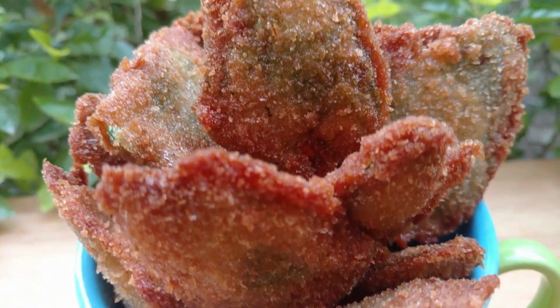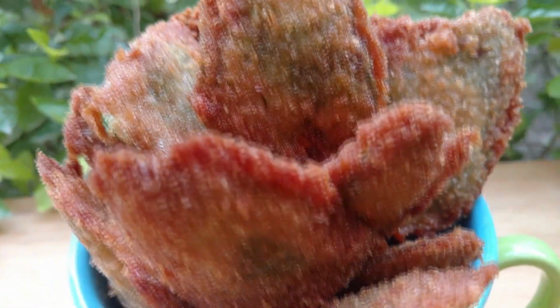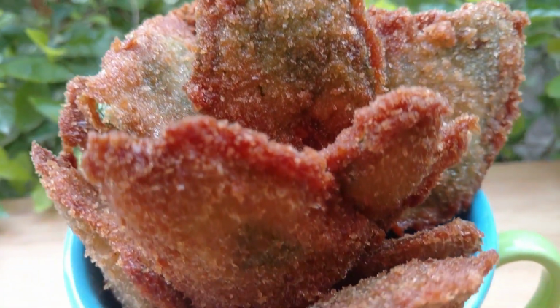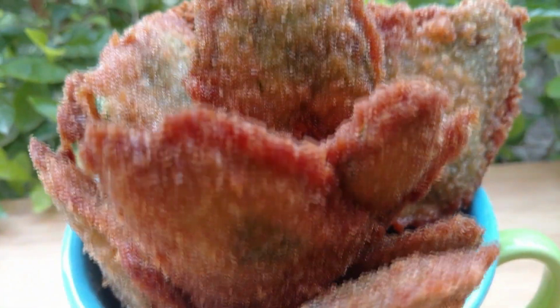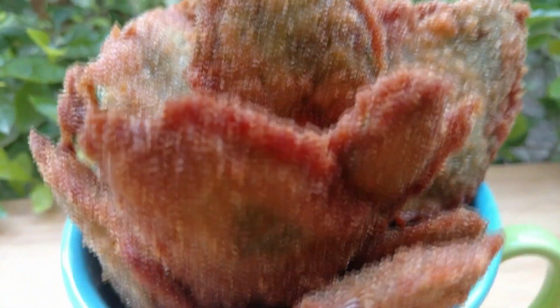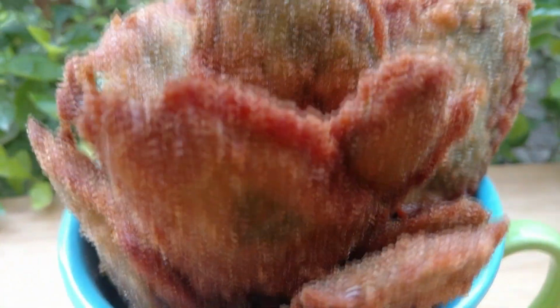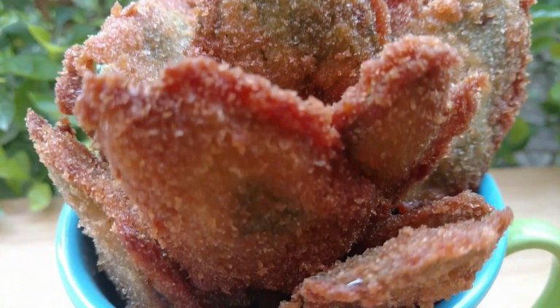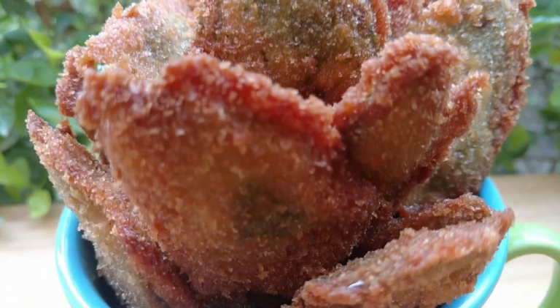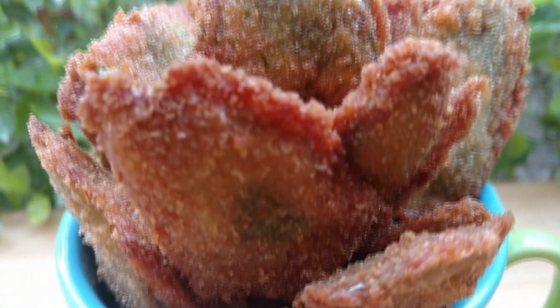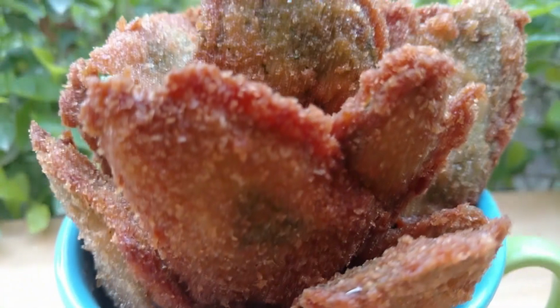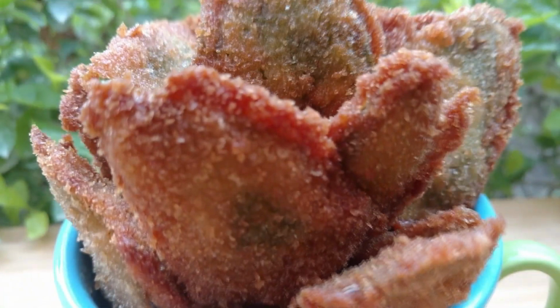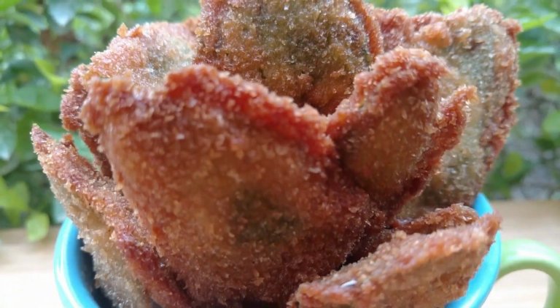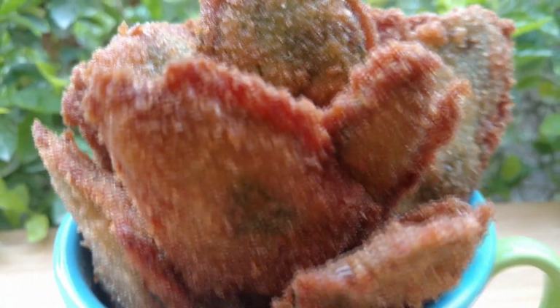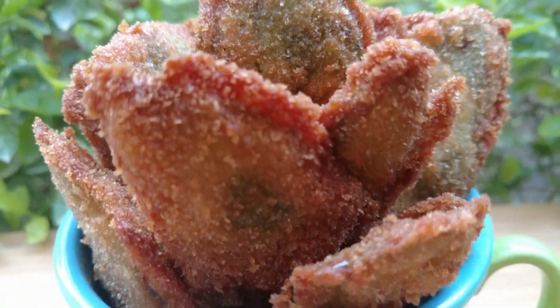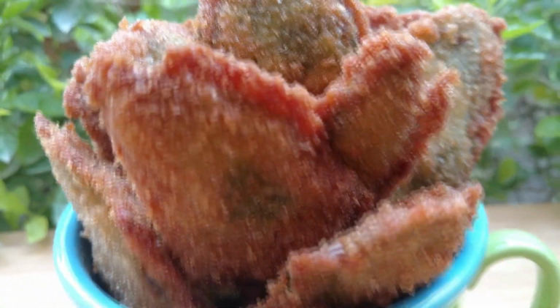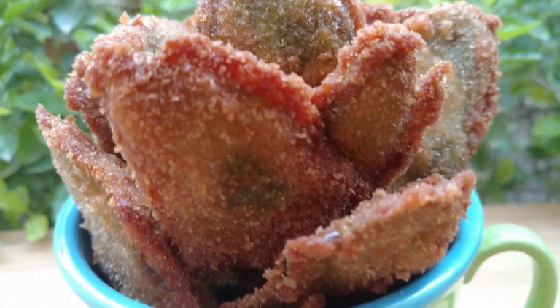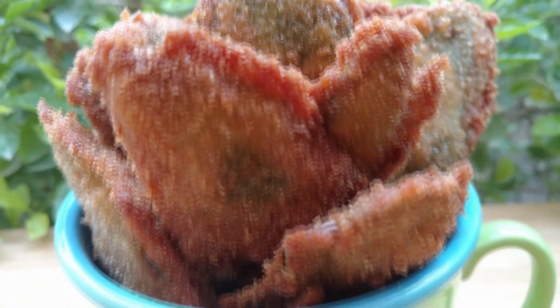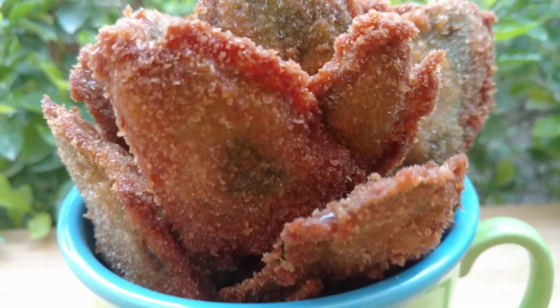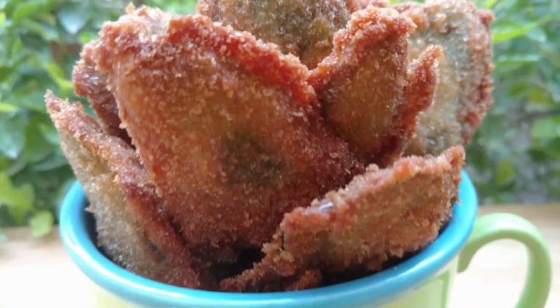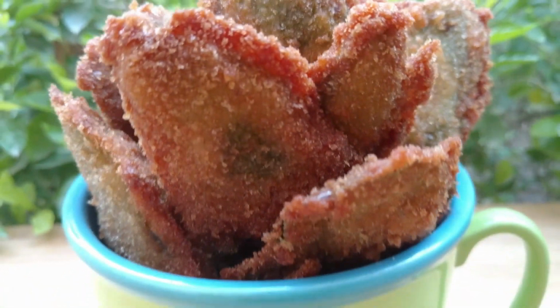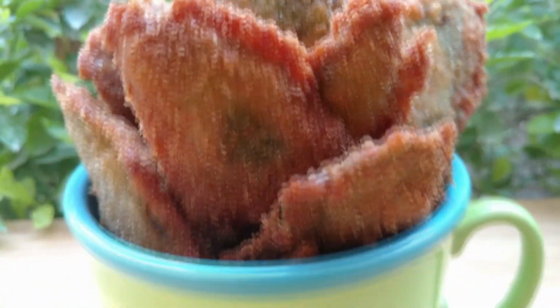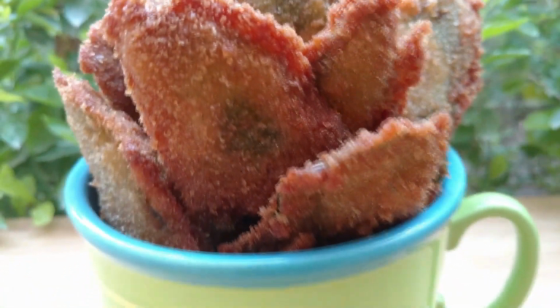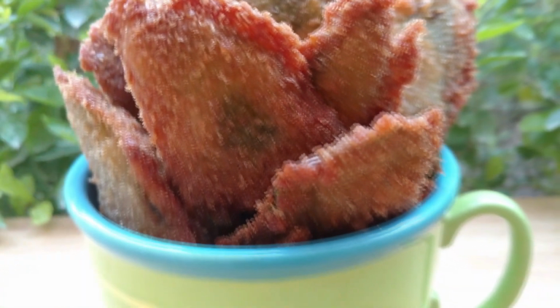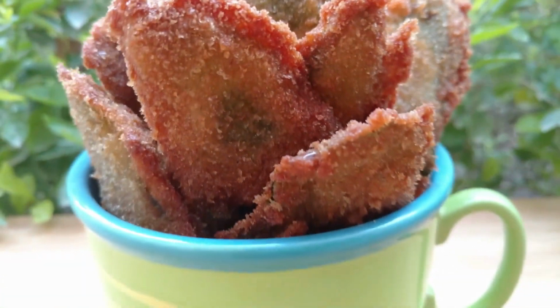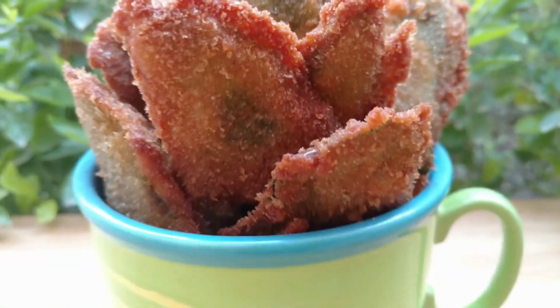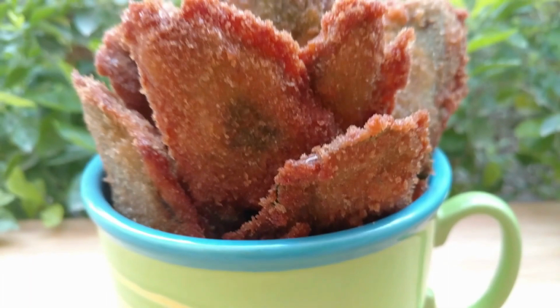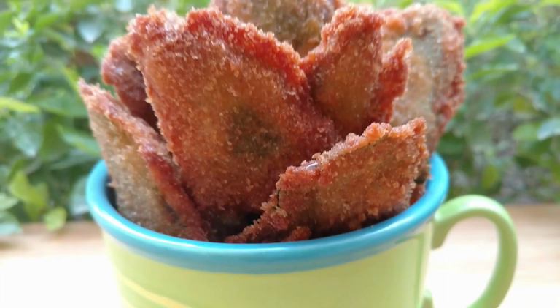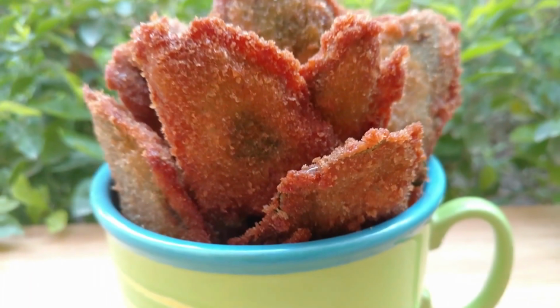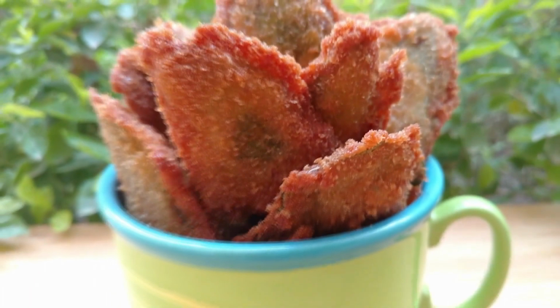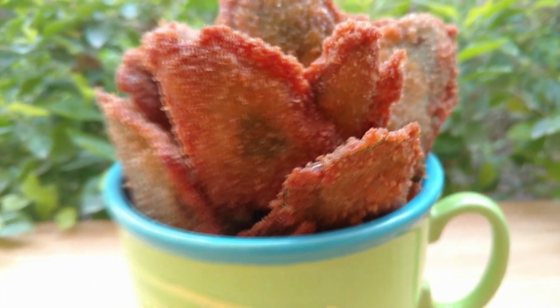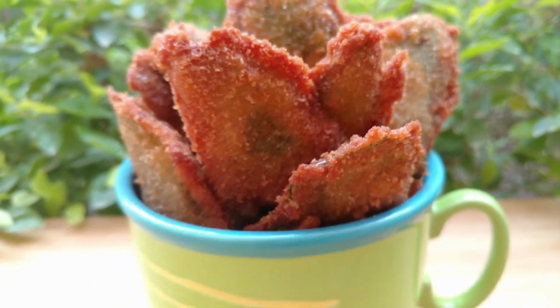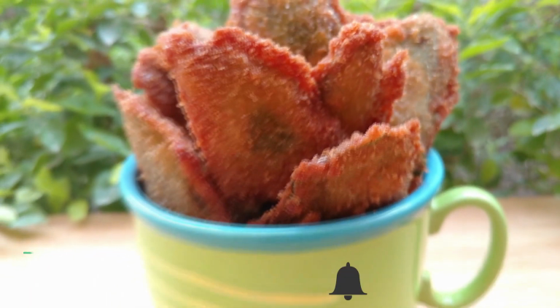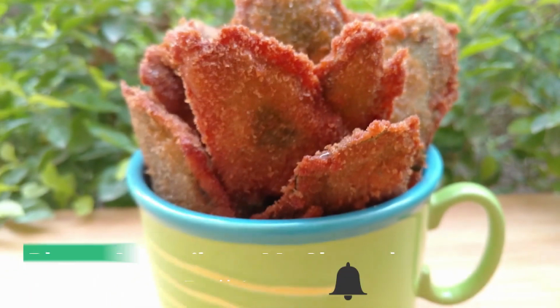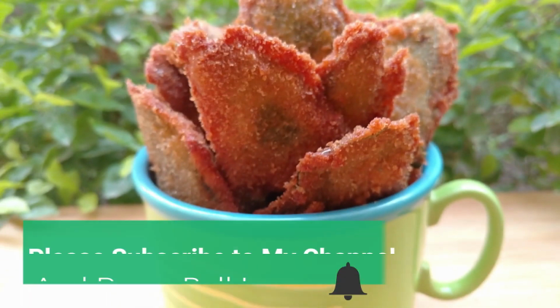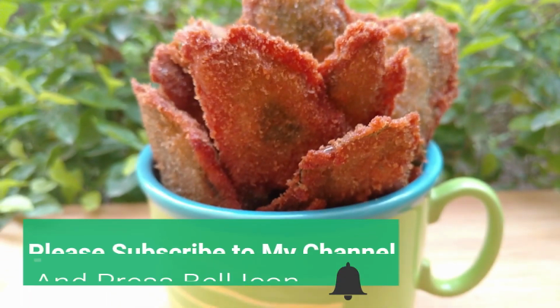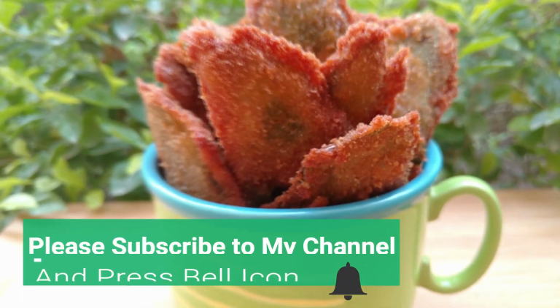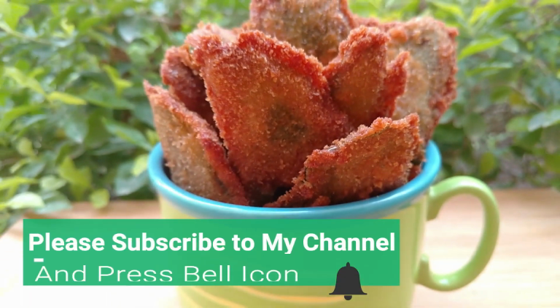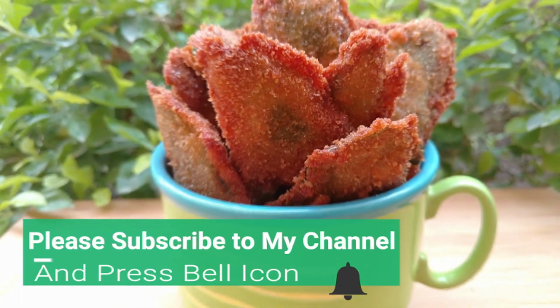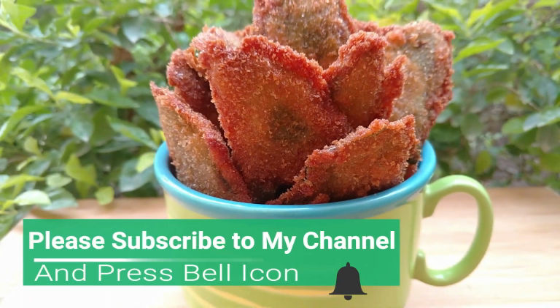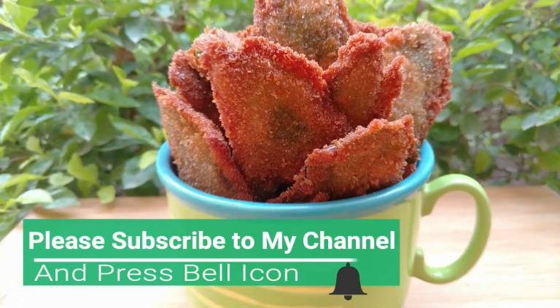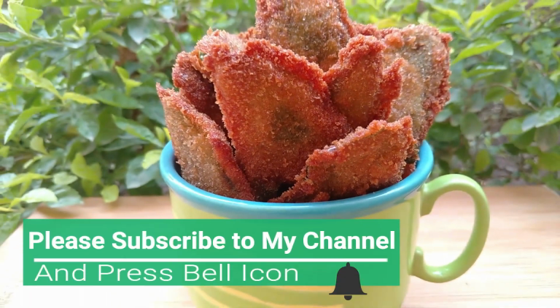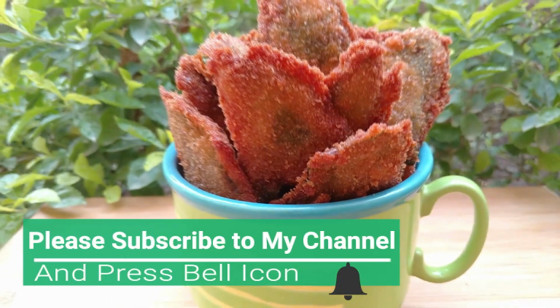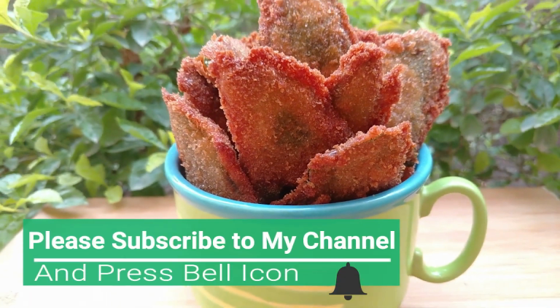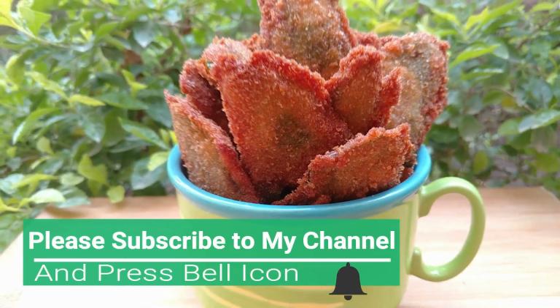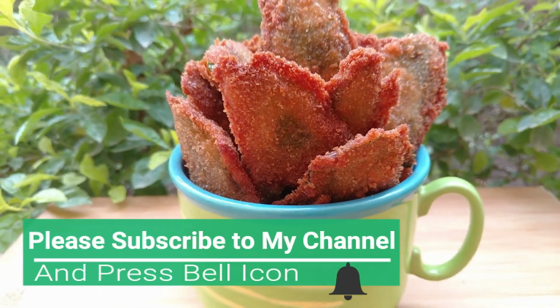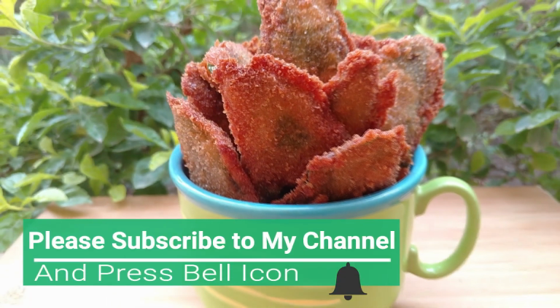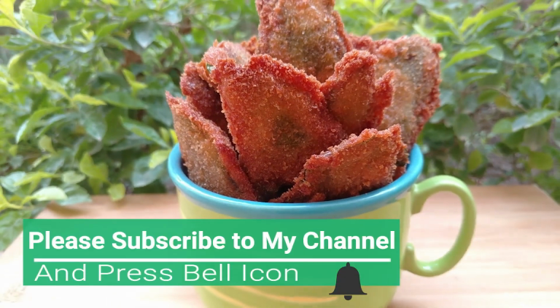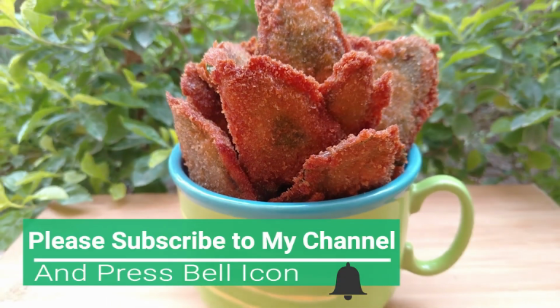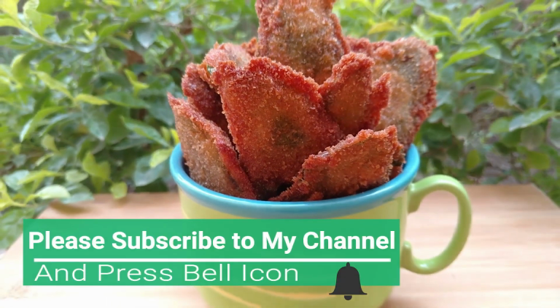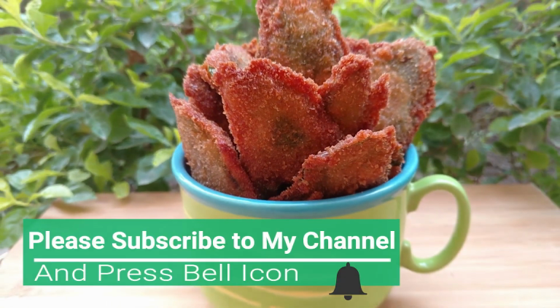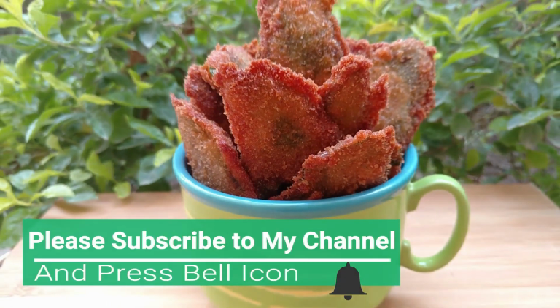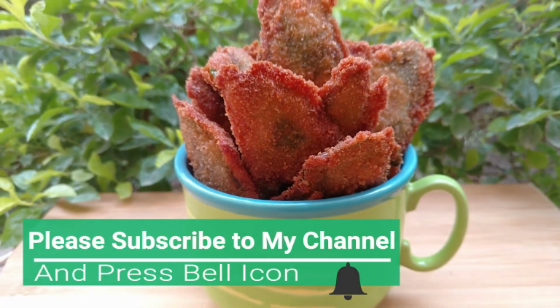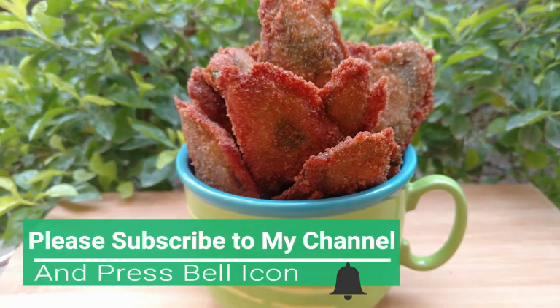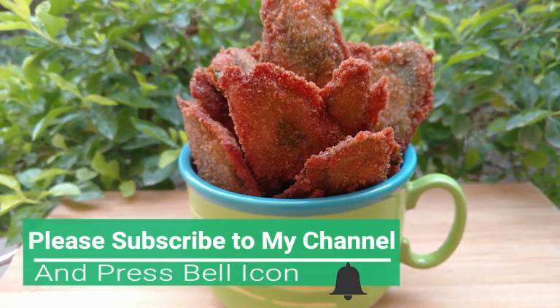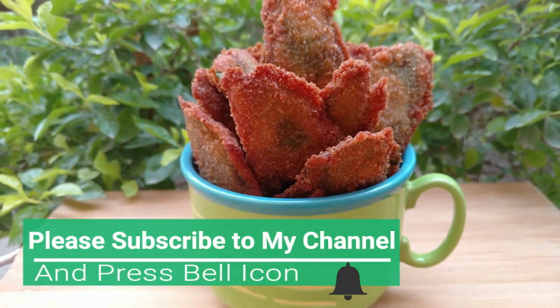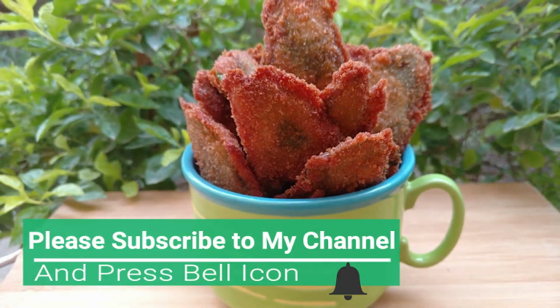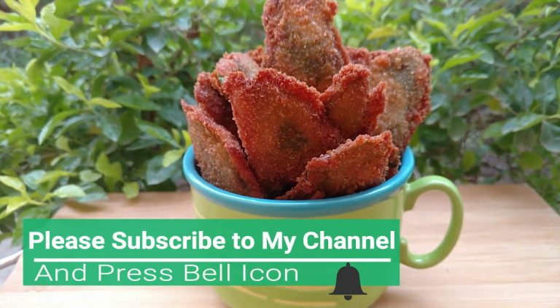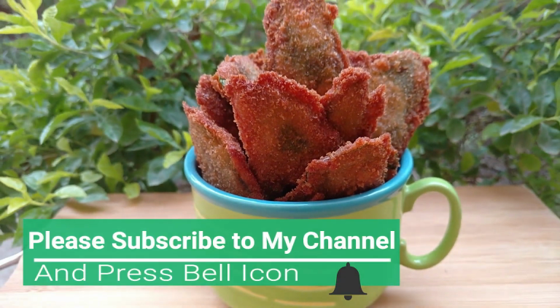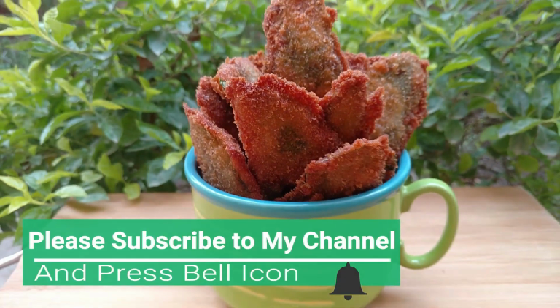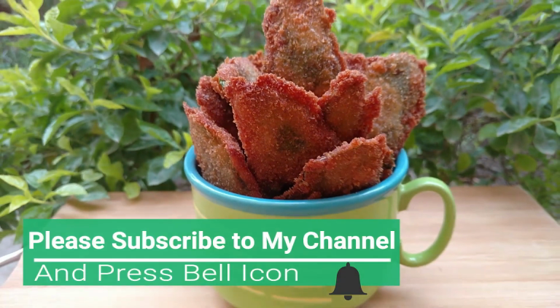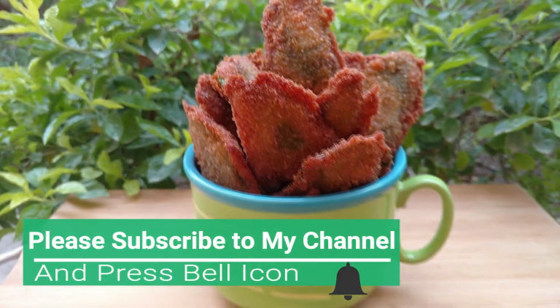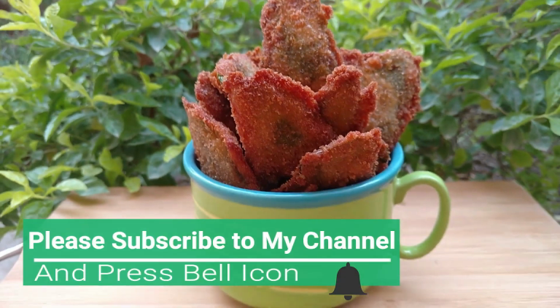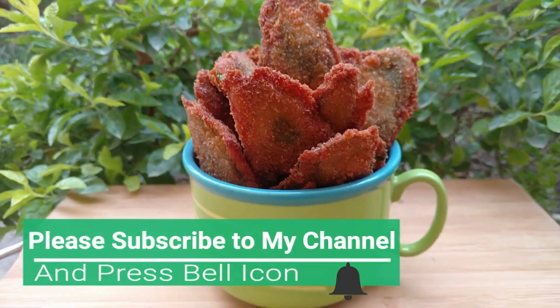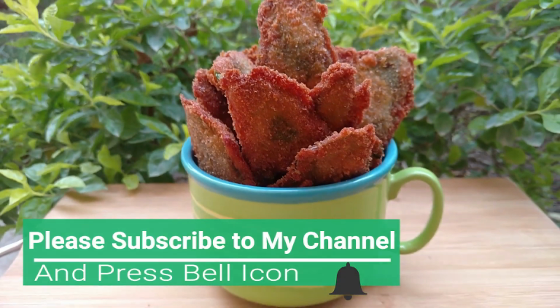But before watching this, my request is to subscribe to my channel. Please press the bell icon so that you get my new videos first.